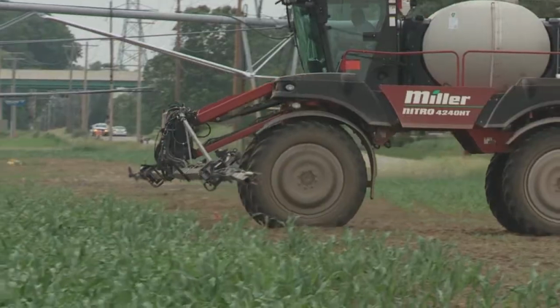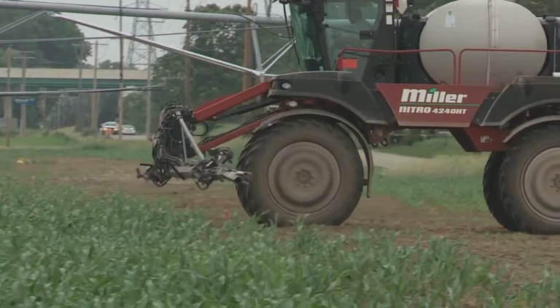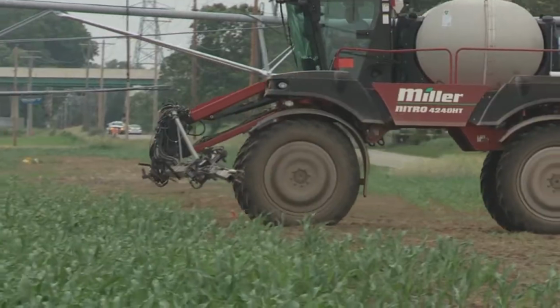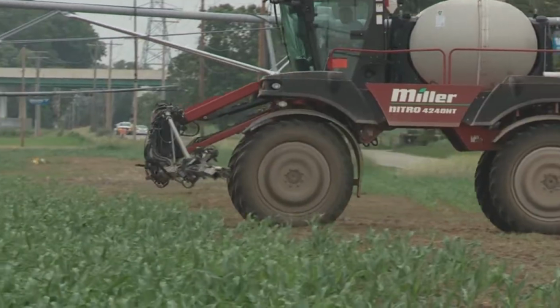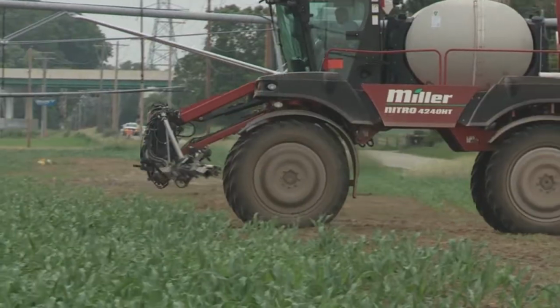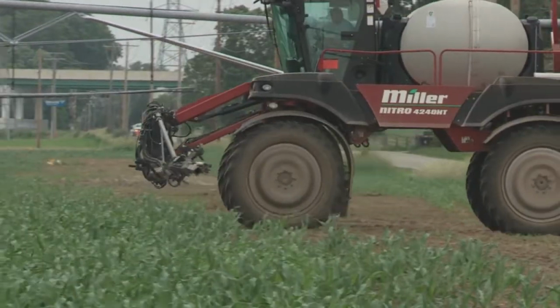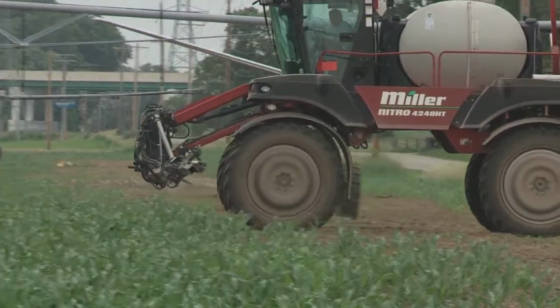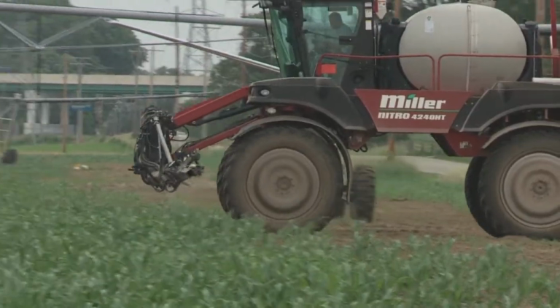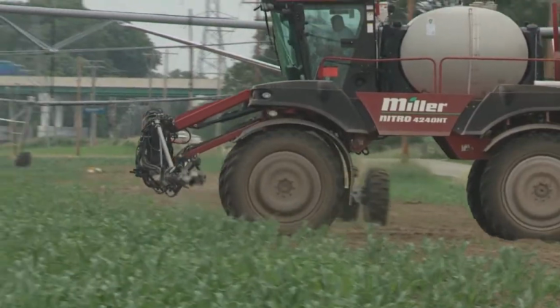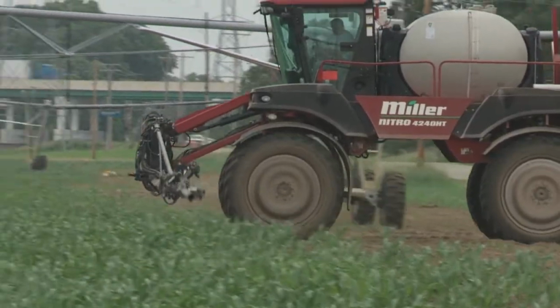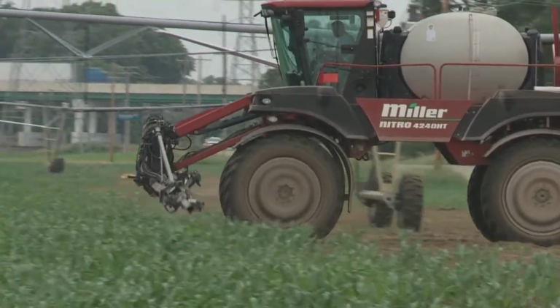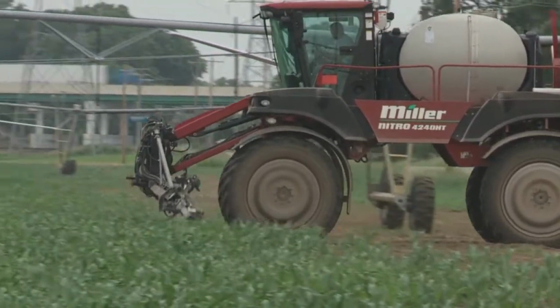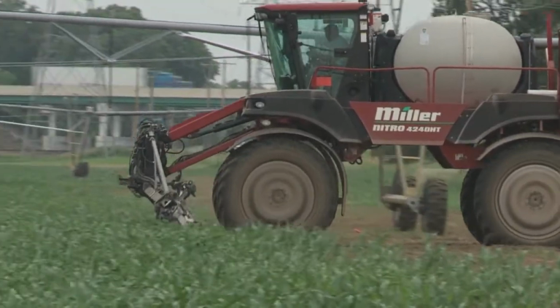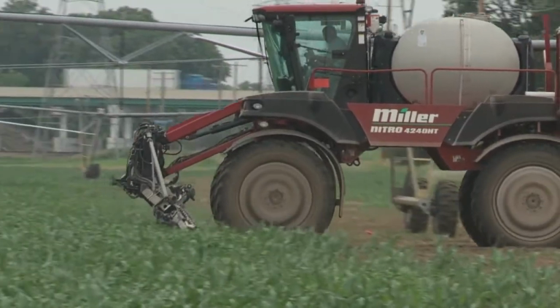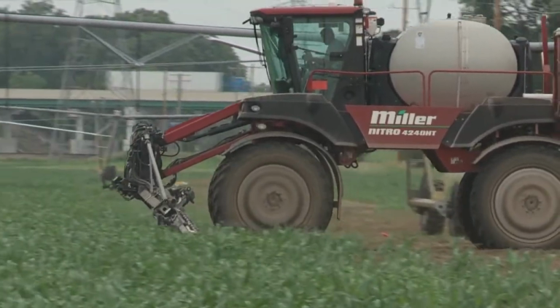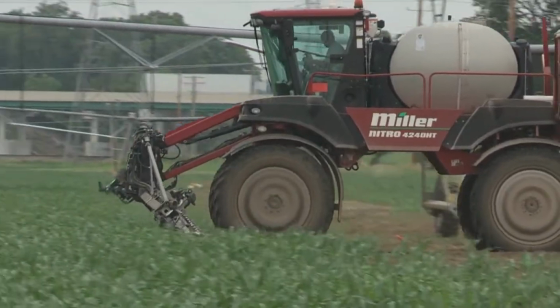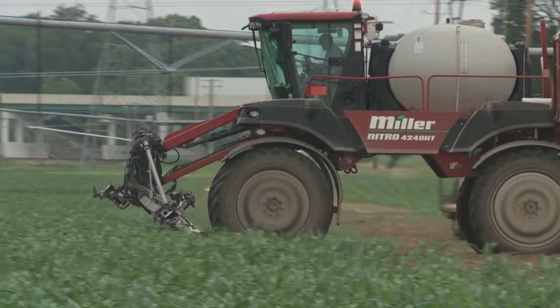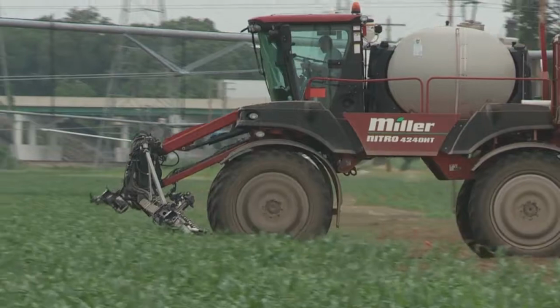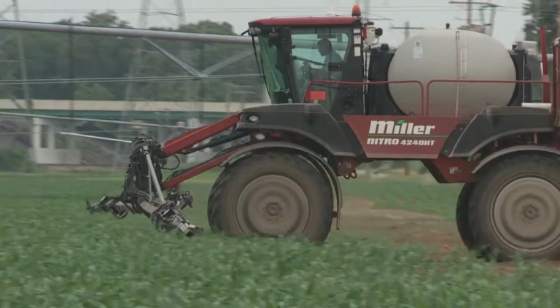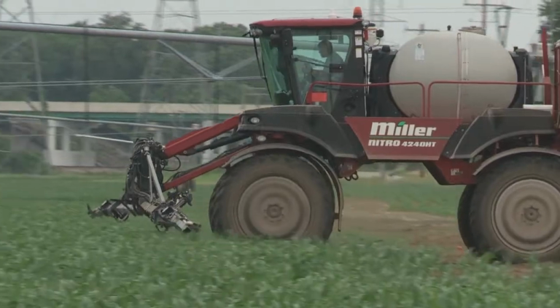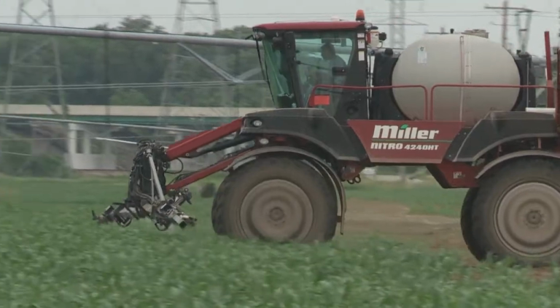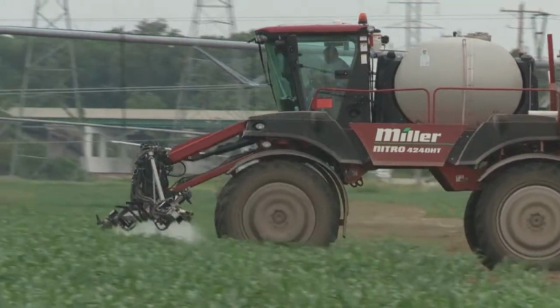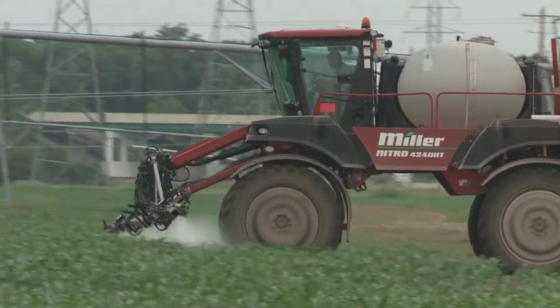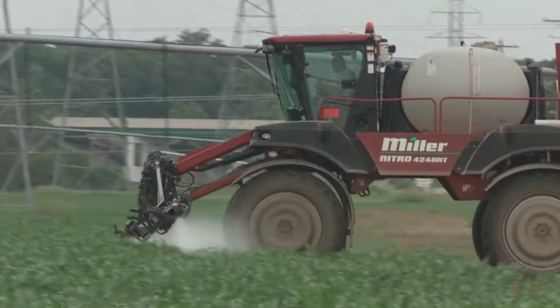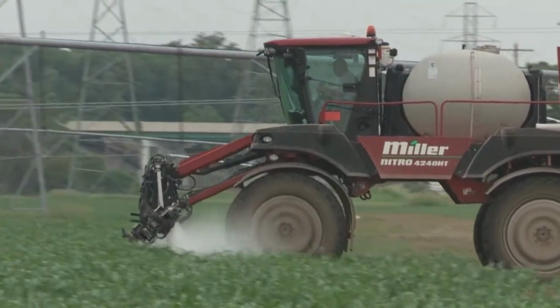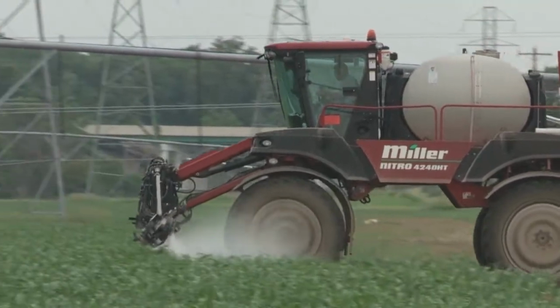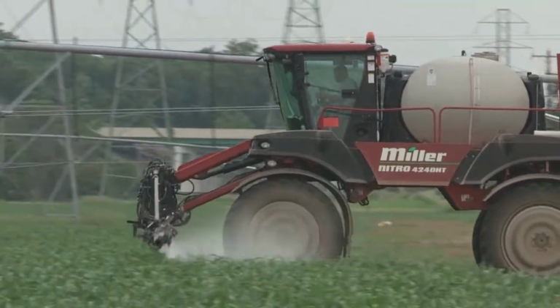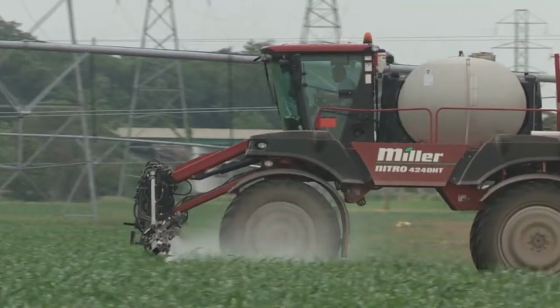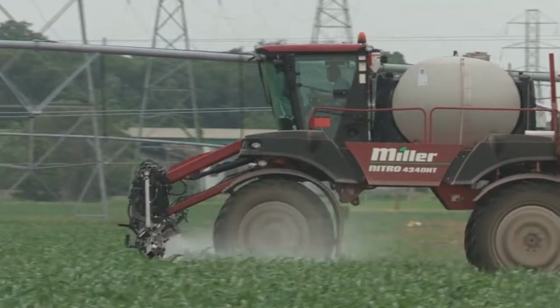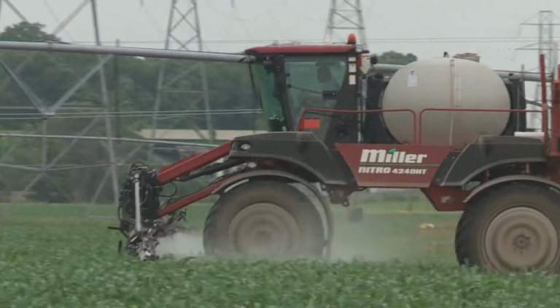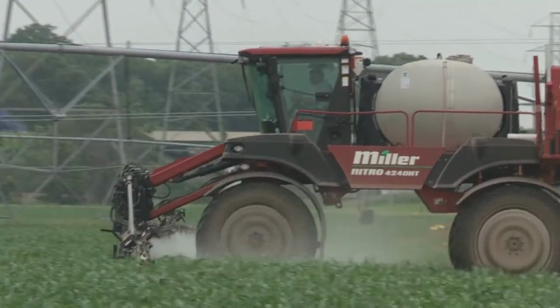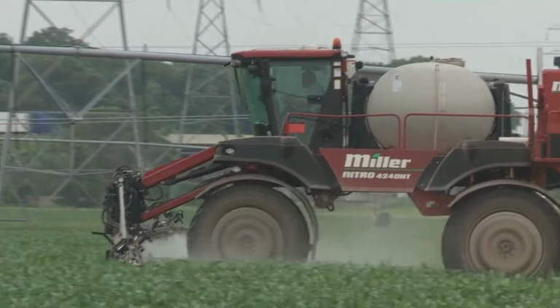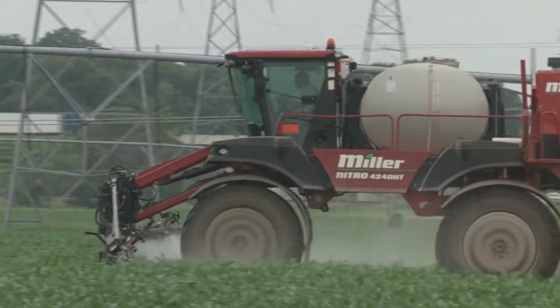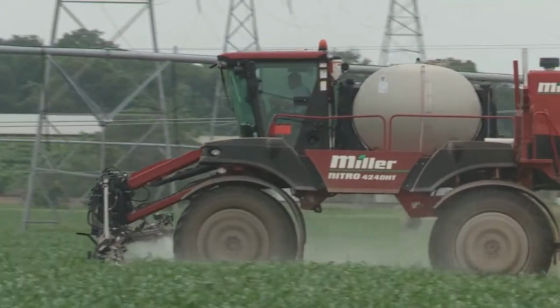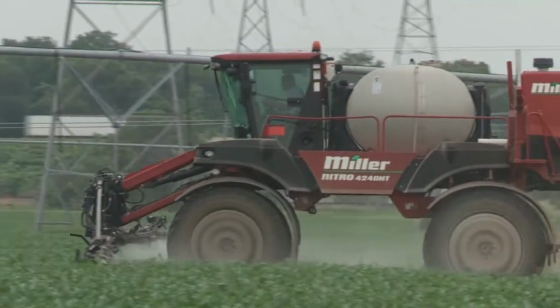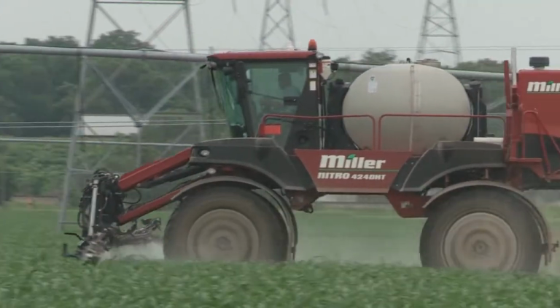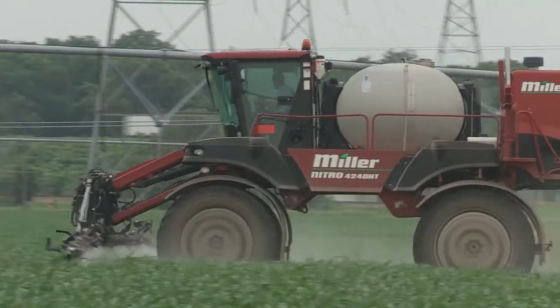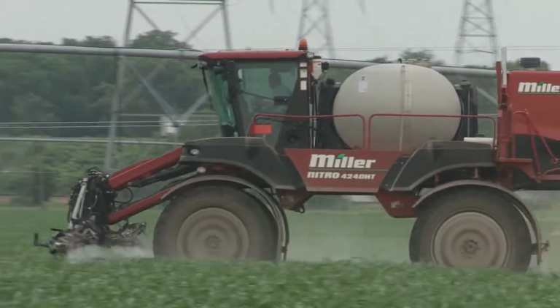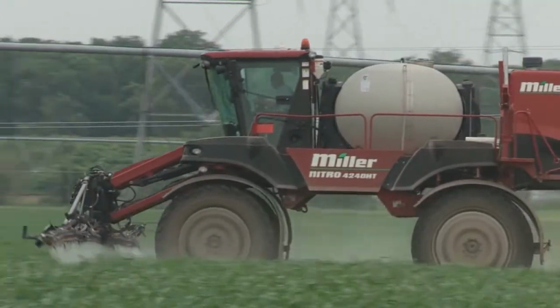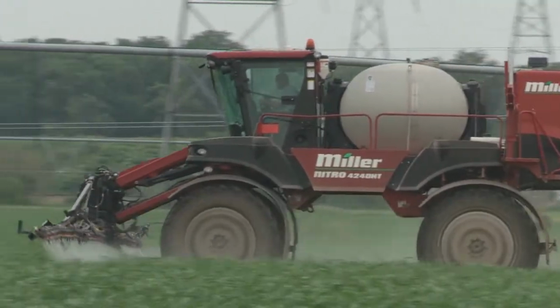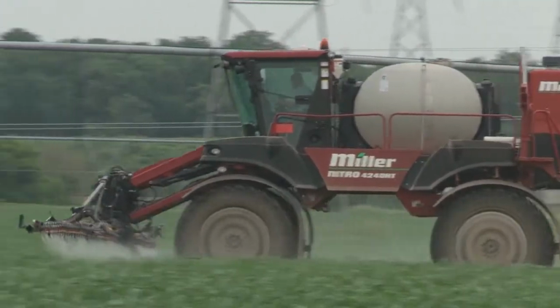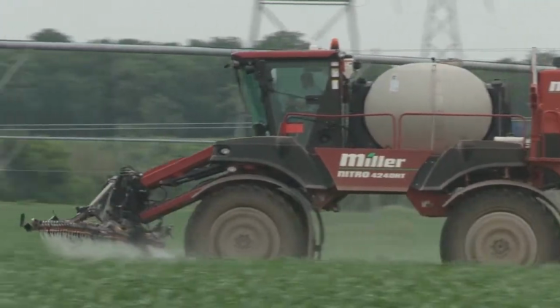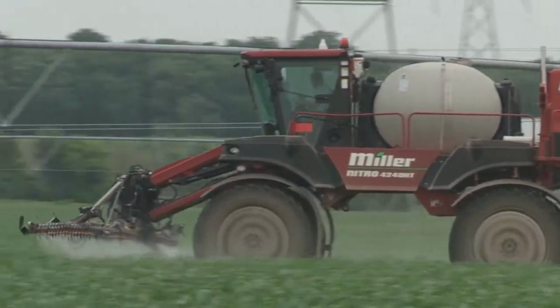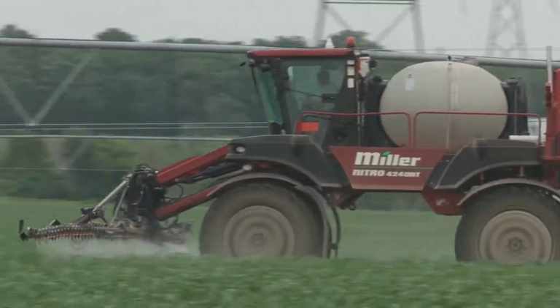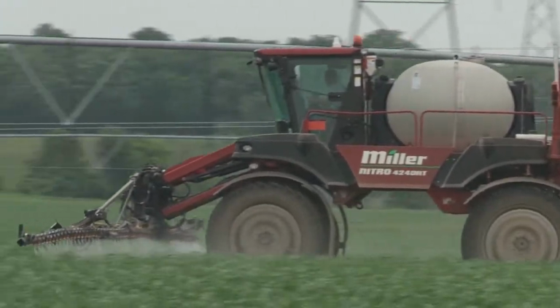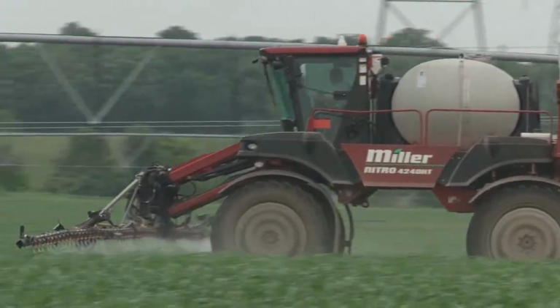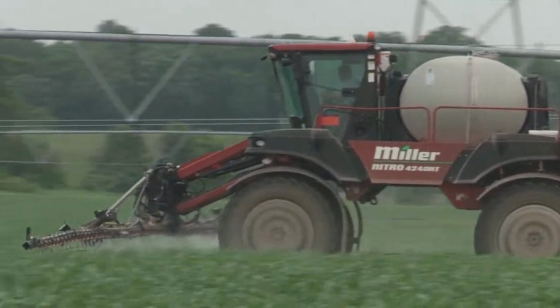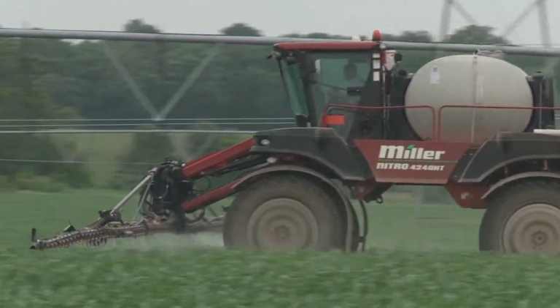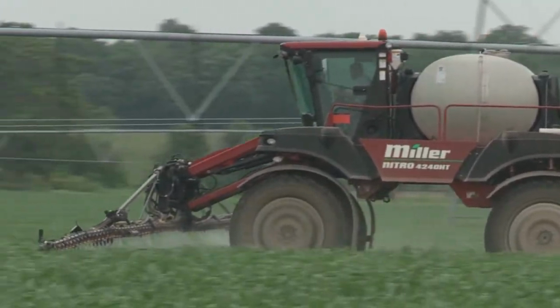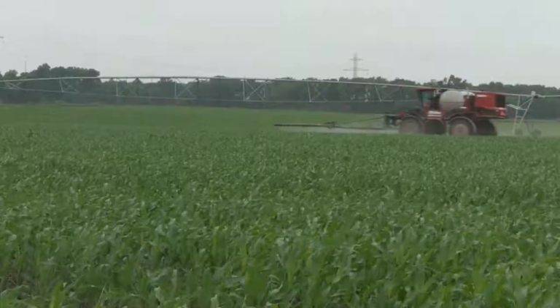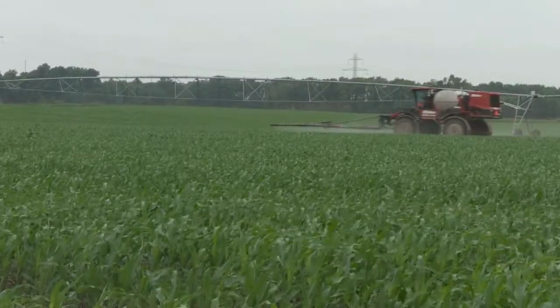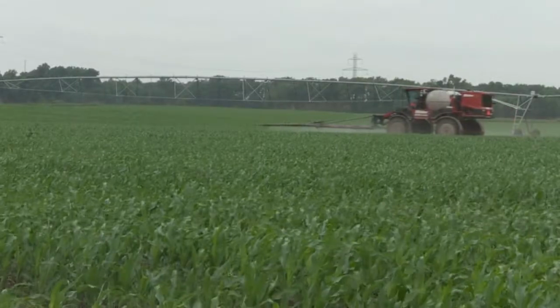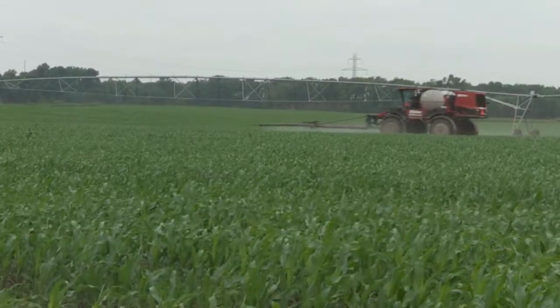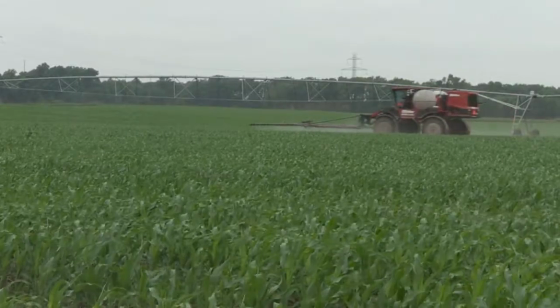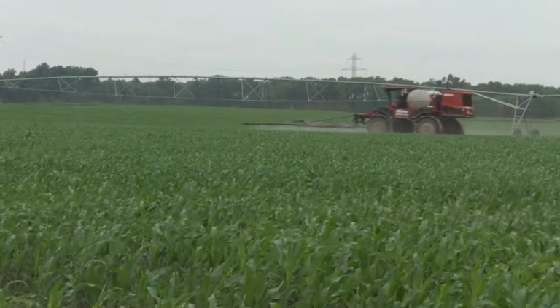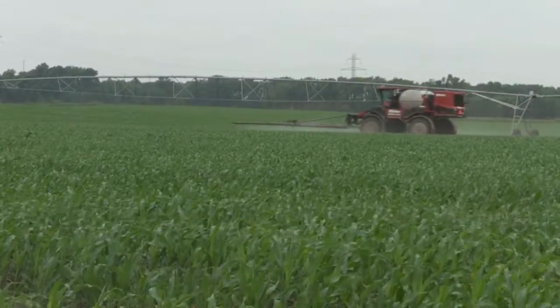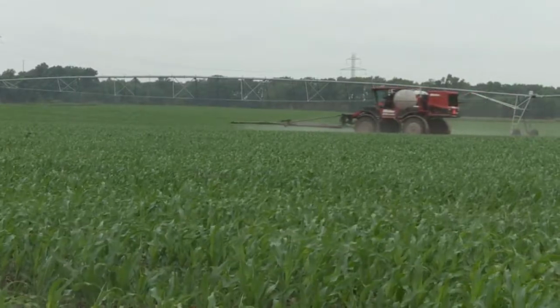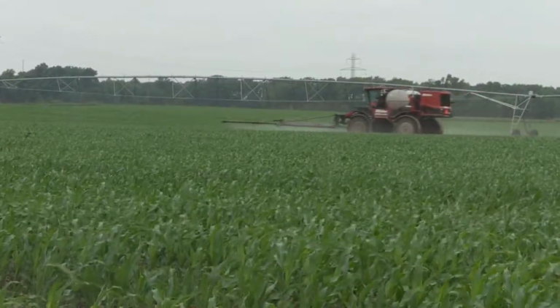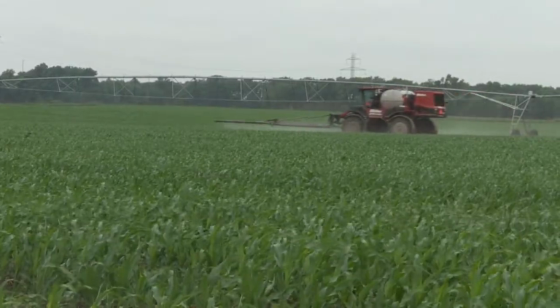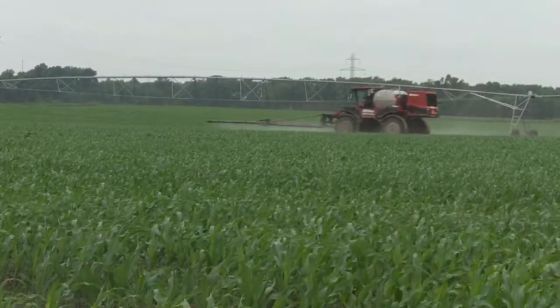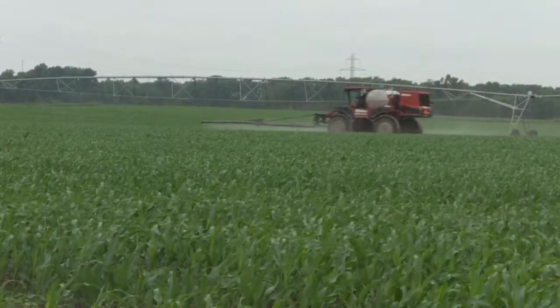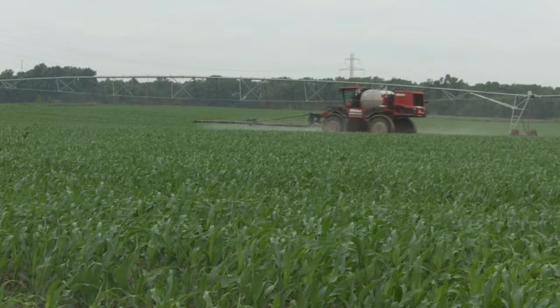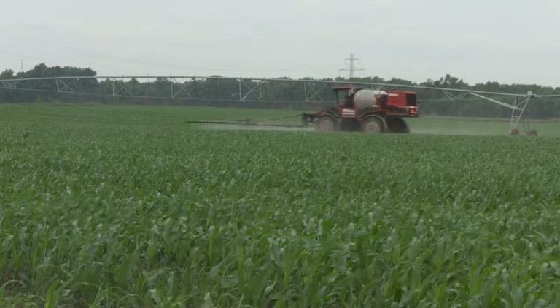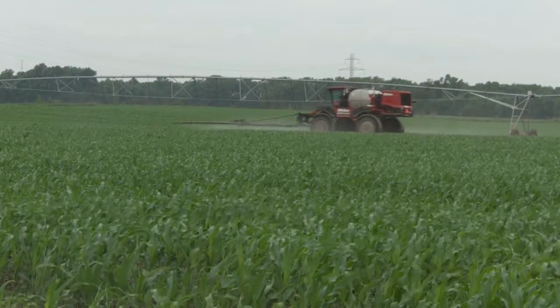In a drought stress scenario, you want to make sure to pull the trigger earlier and spray on smaller weeds versus larger weeds.